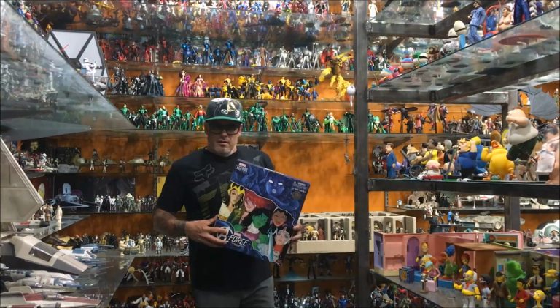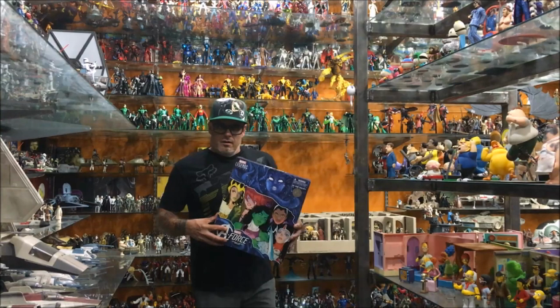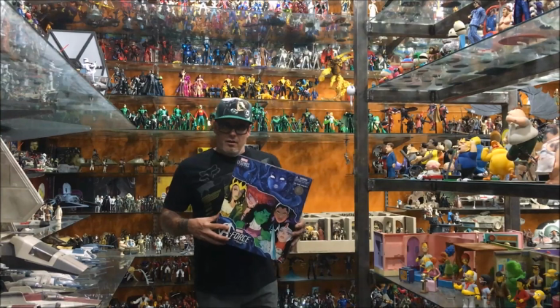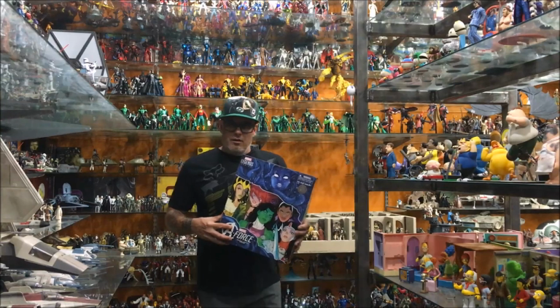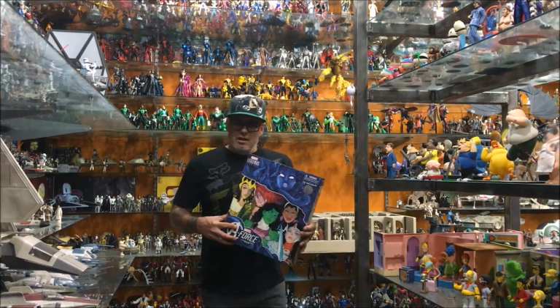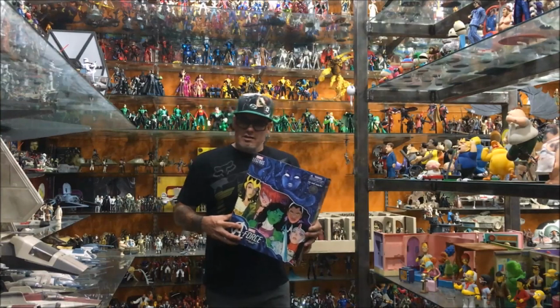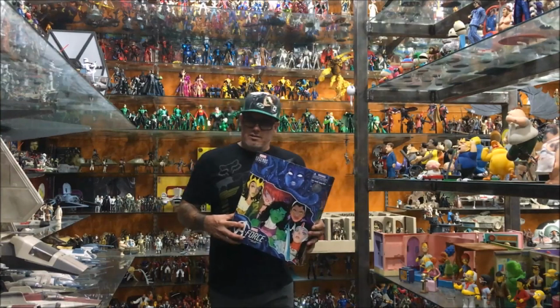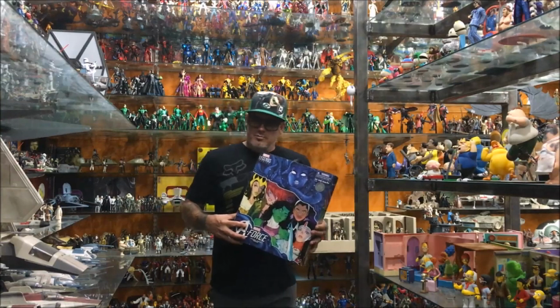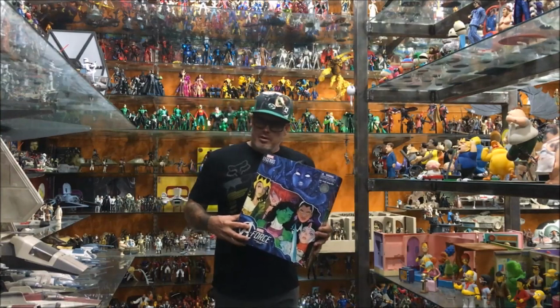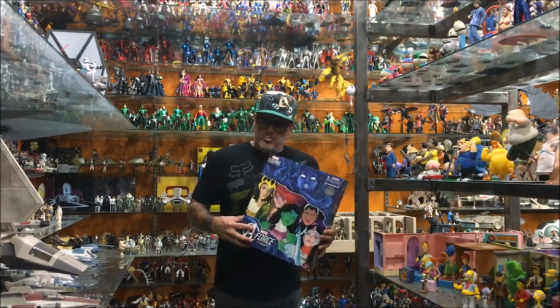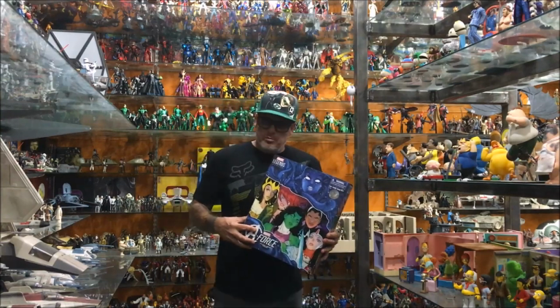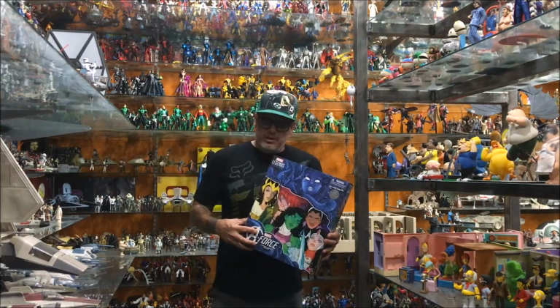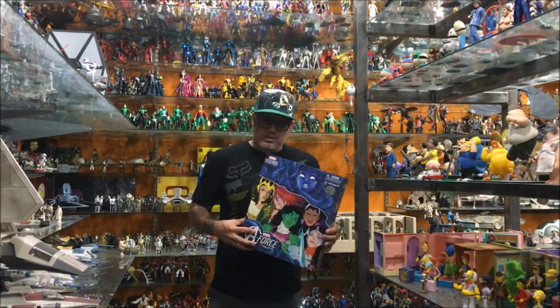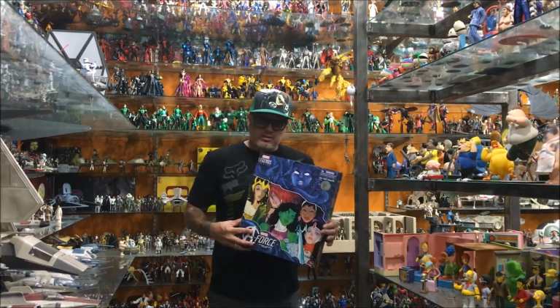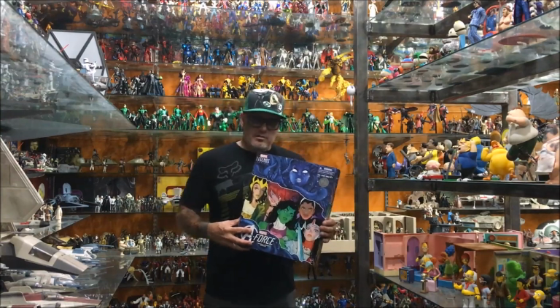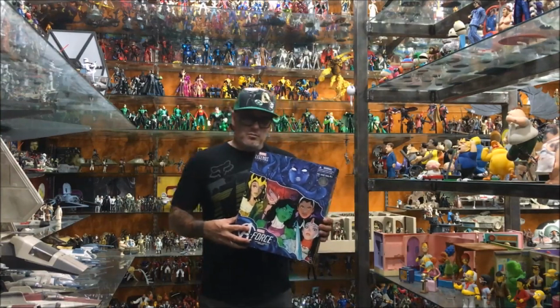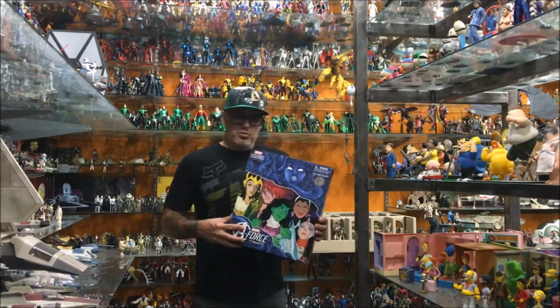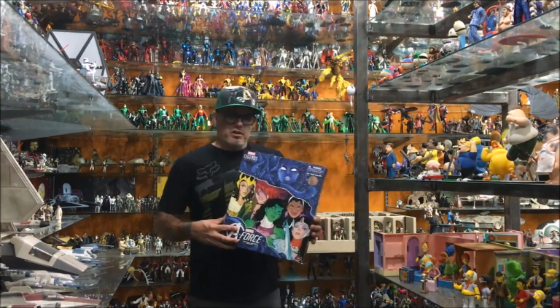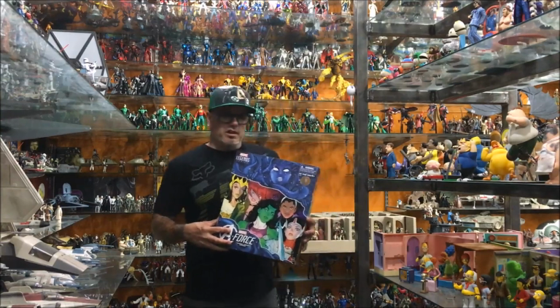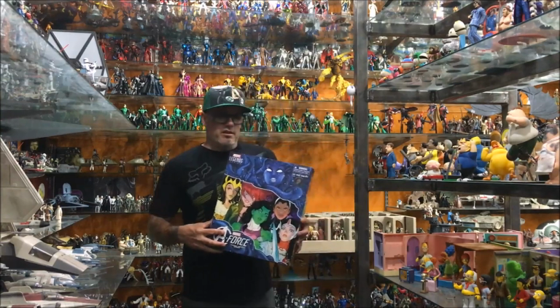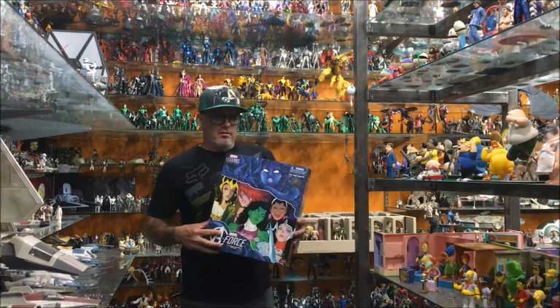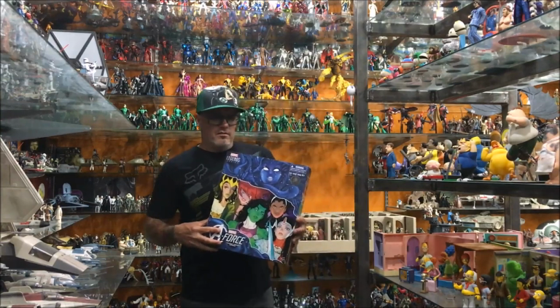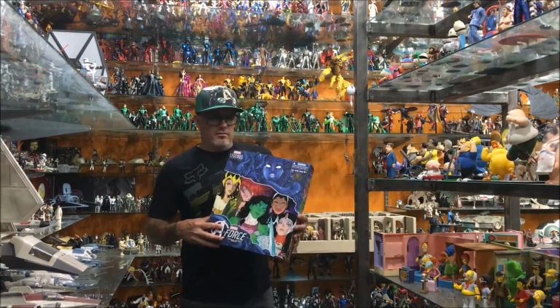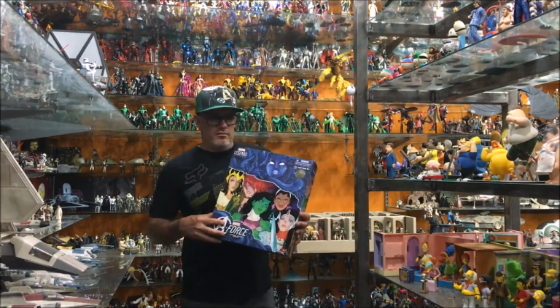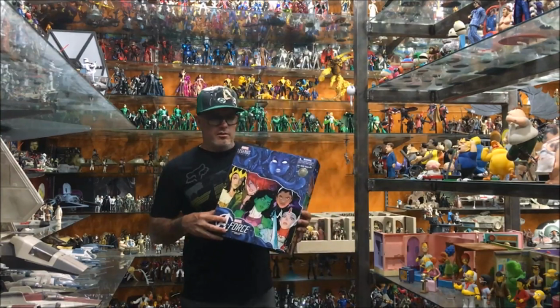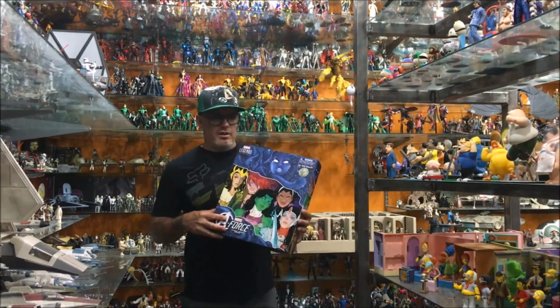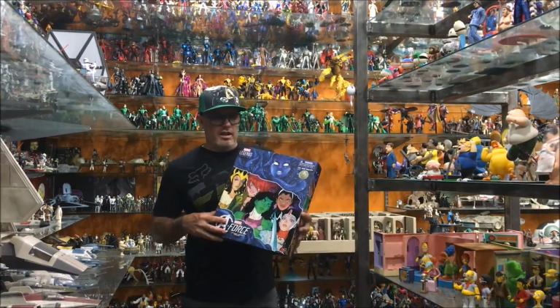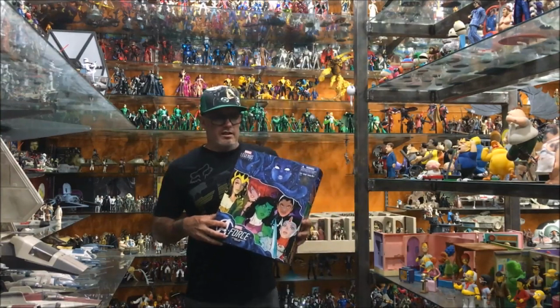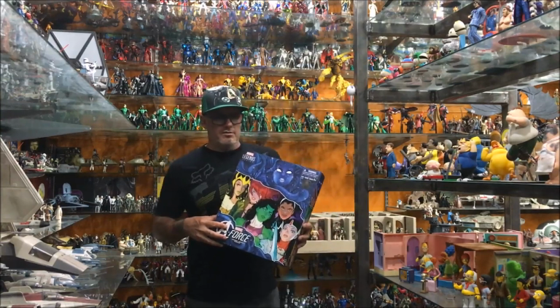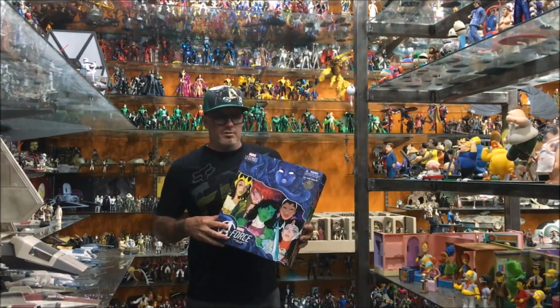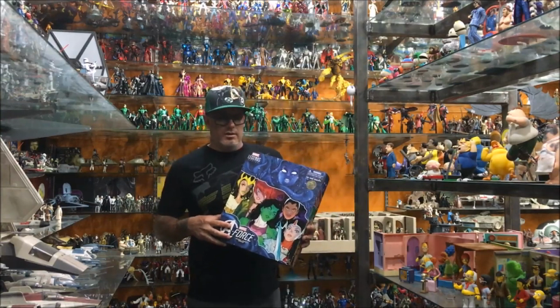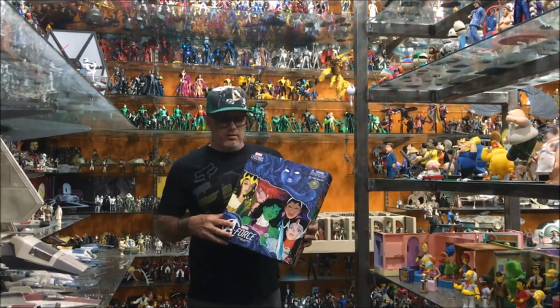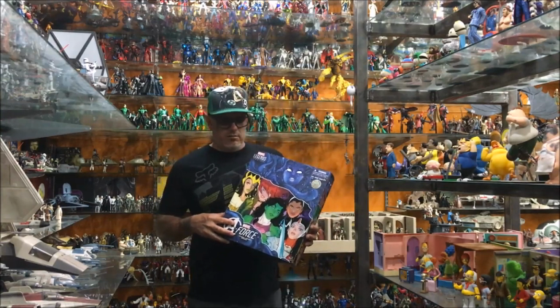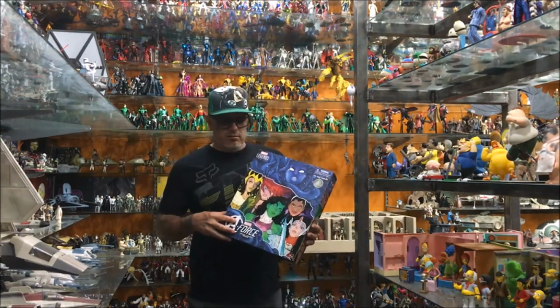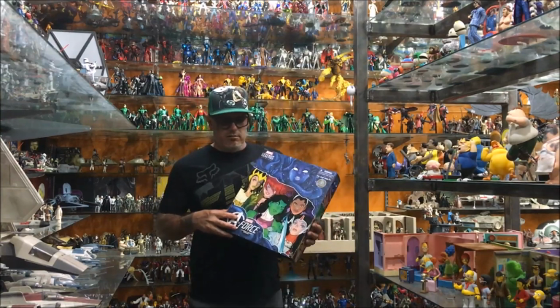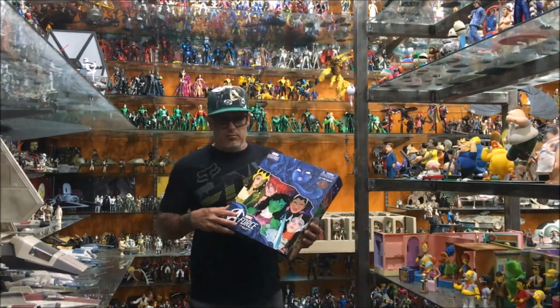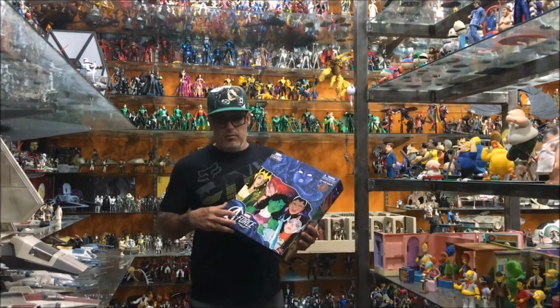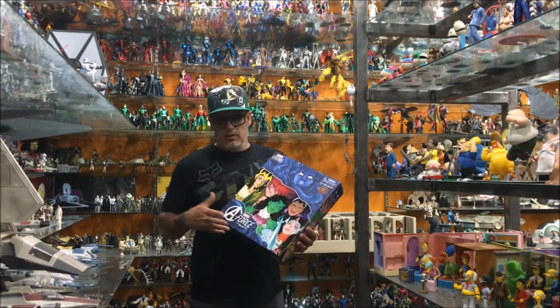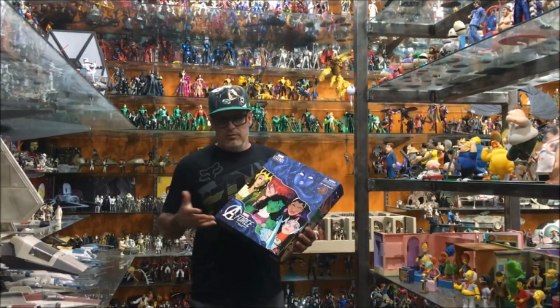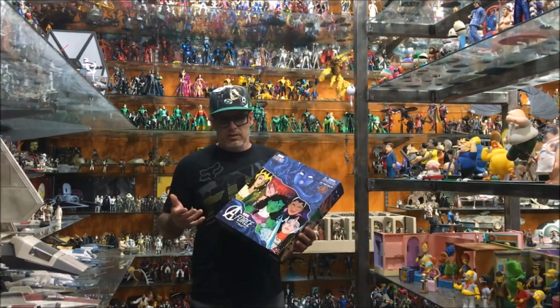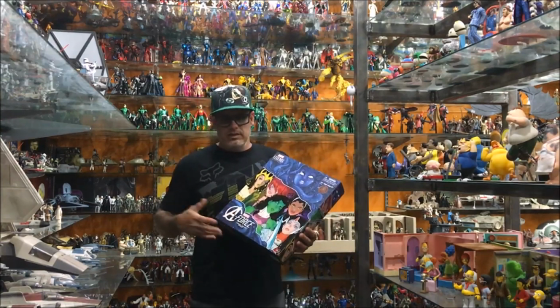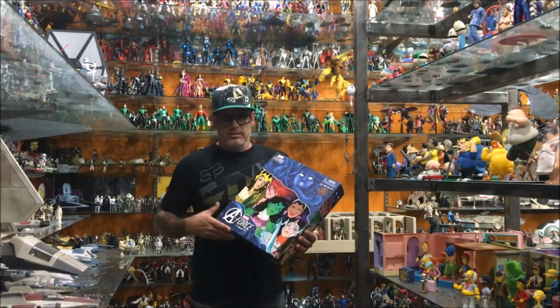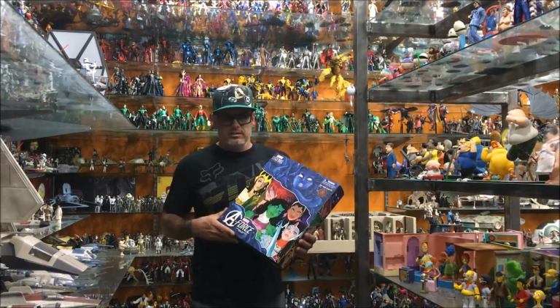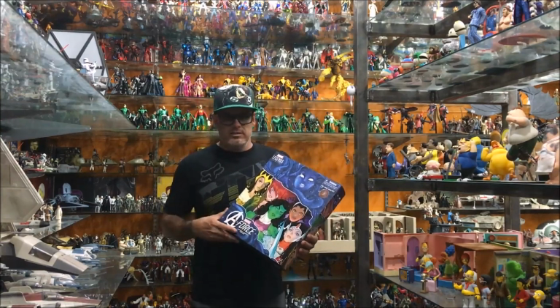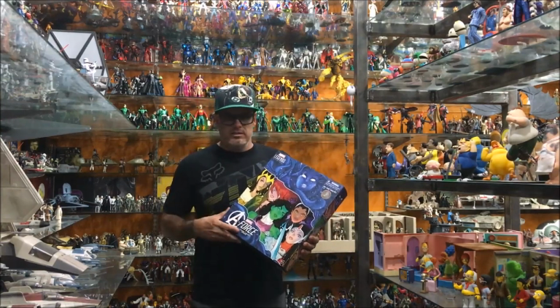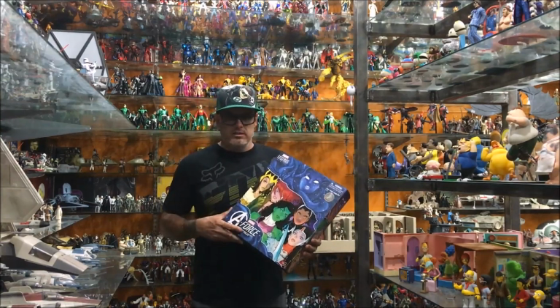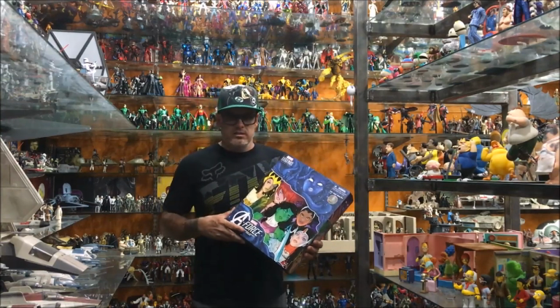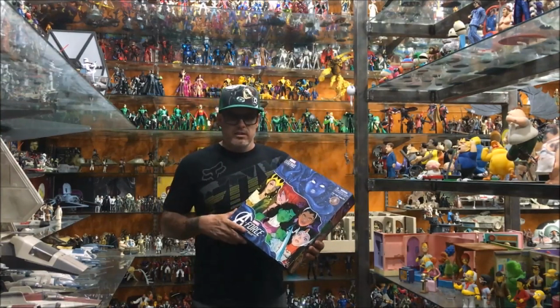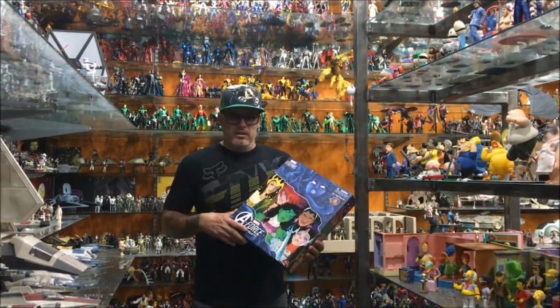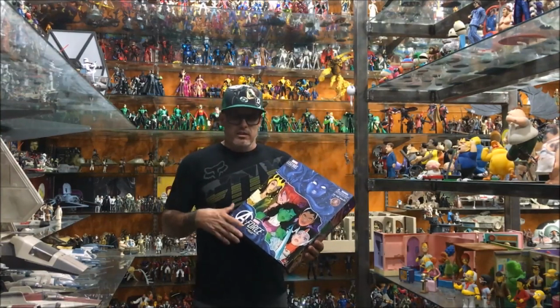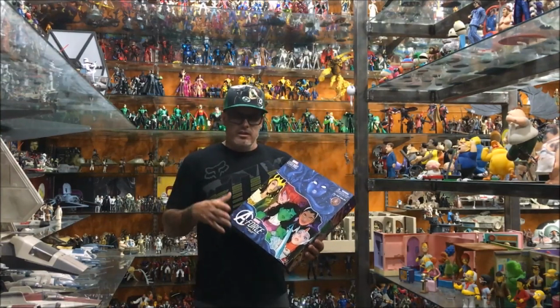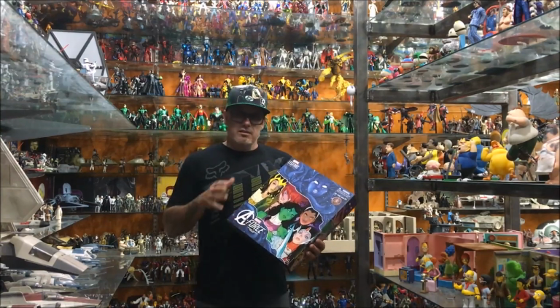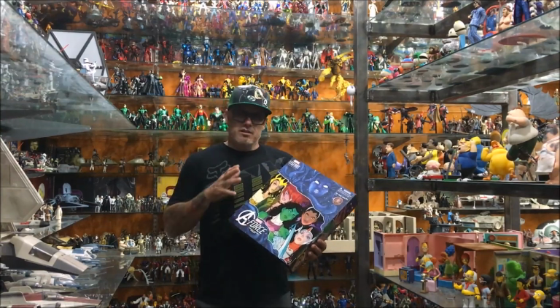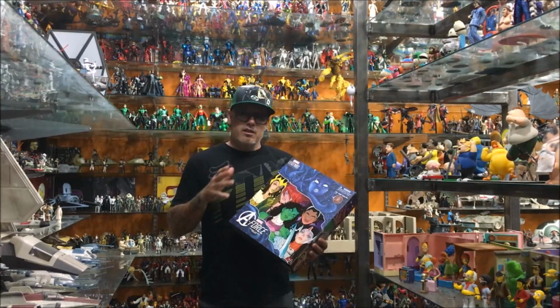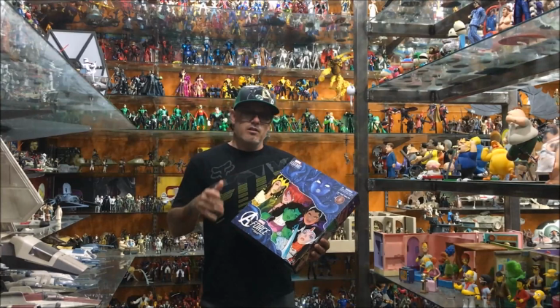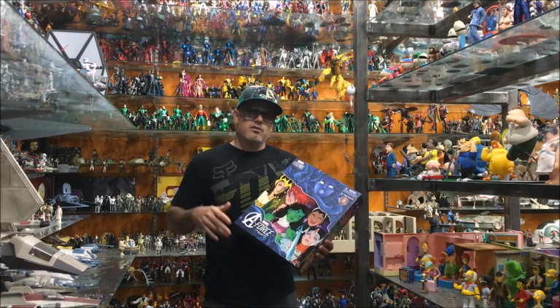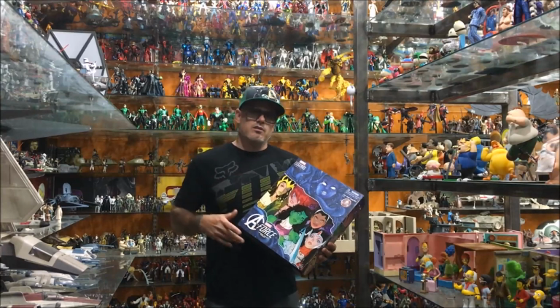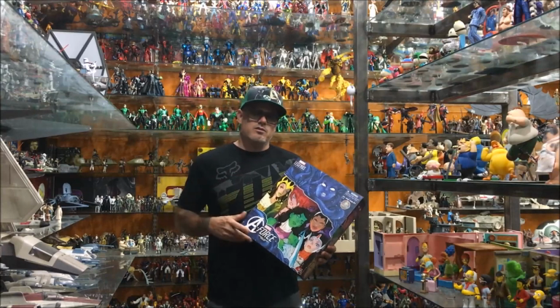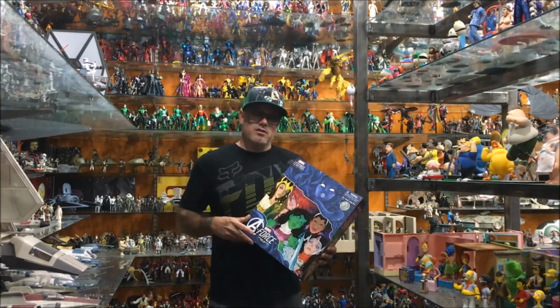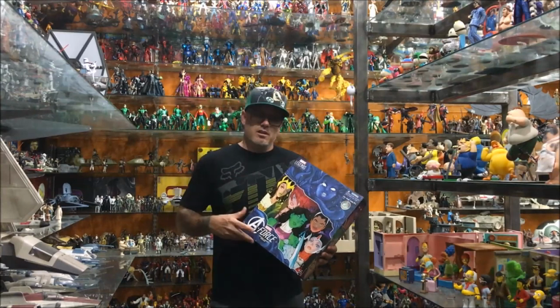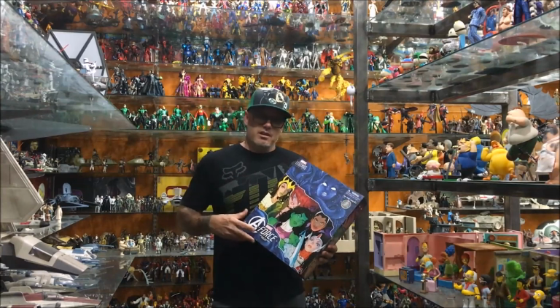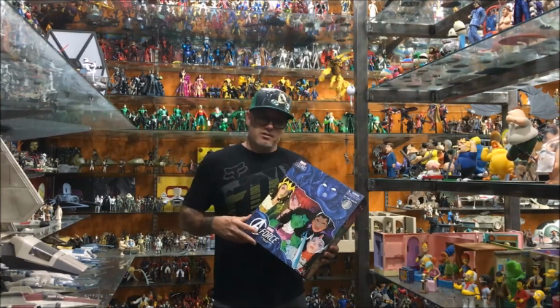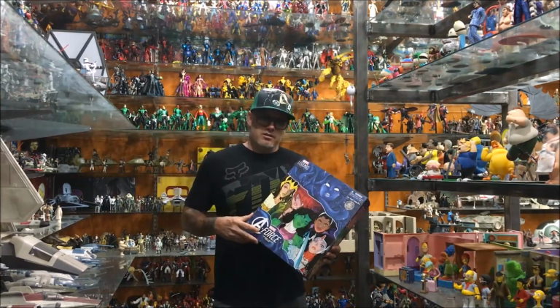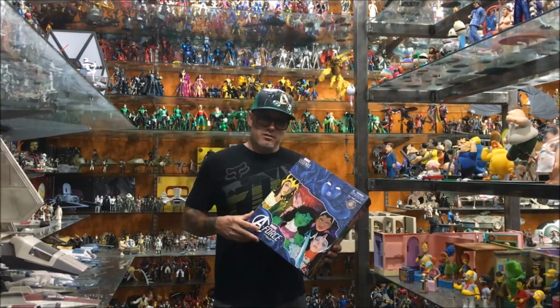My biggest complaint with Hasbro Marvel Legends is character selection.